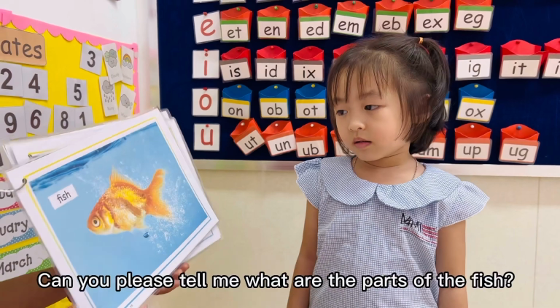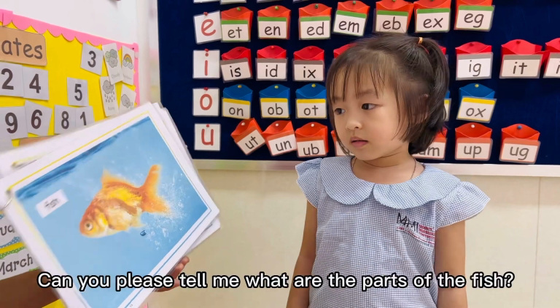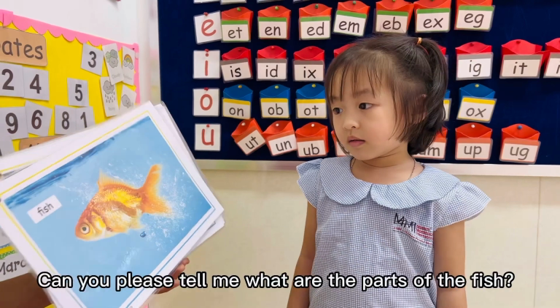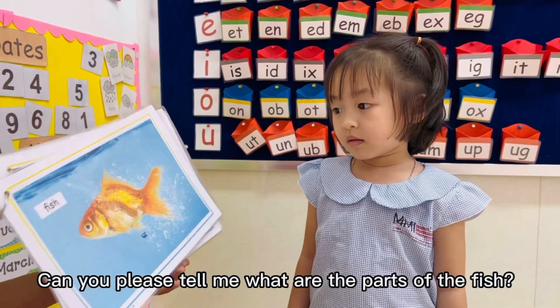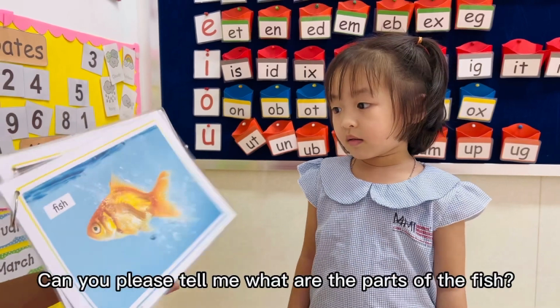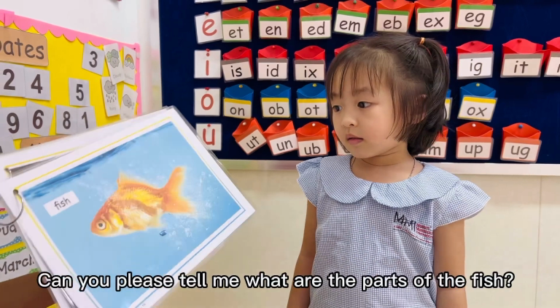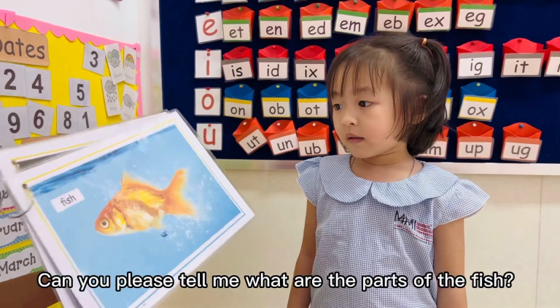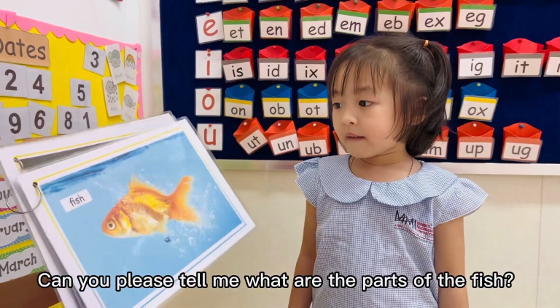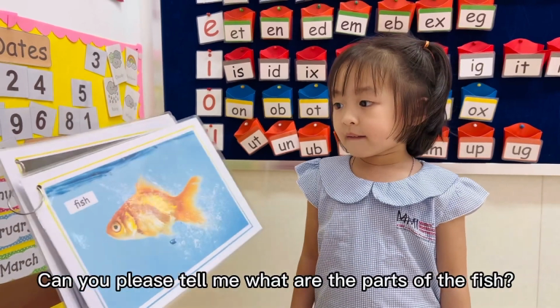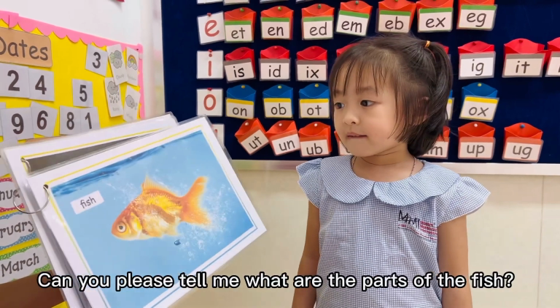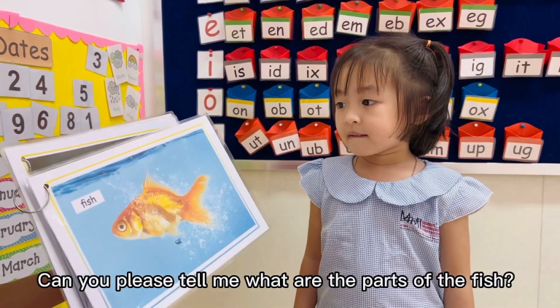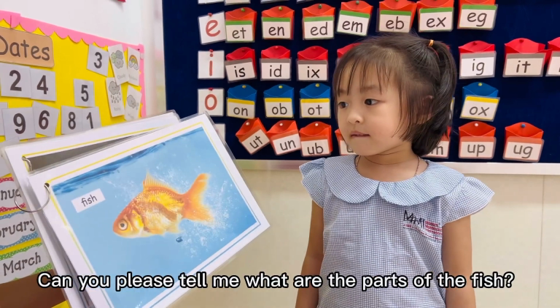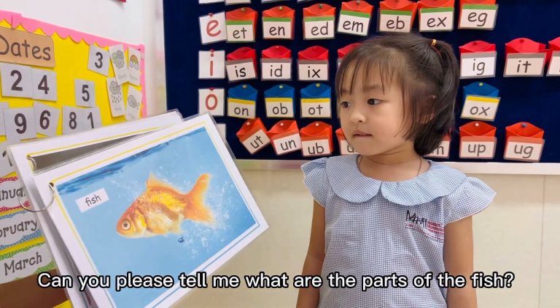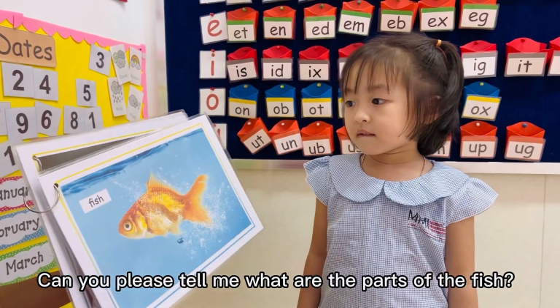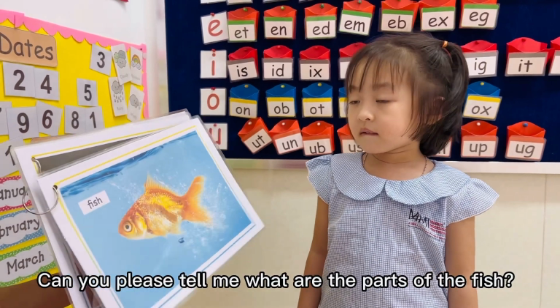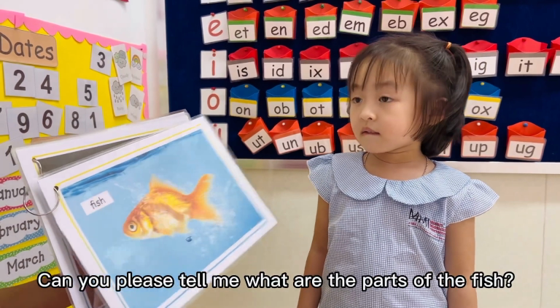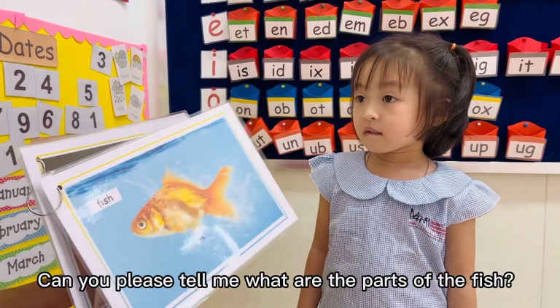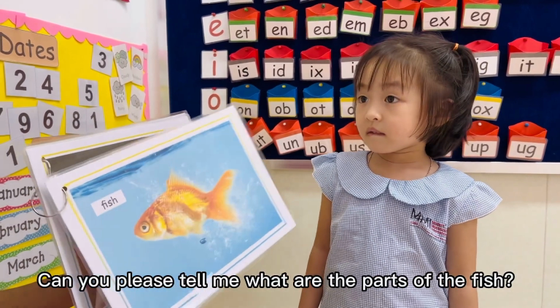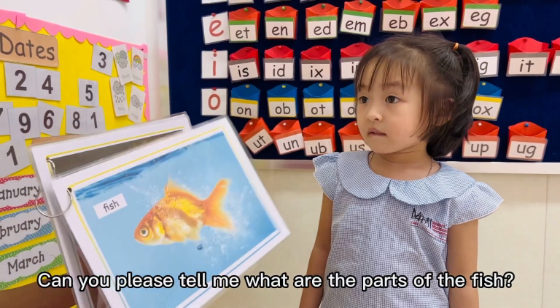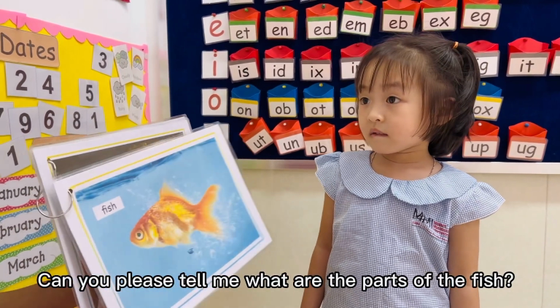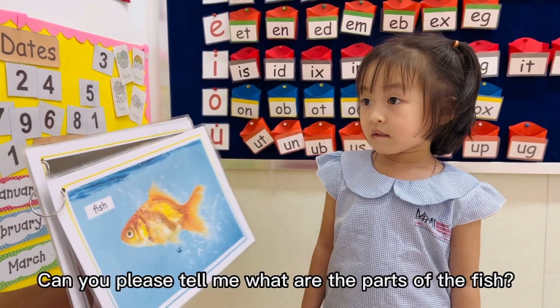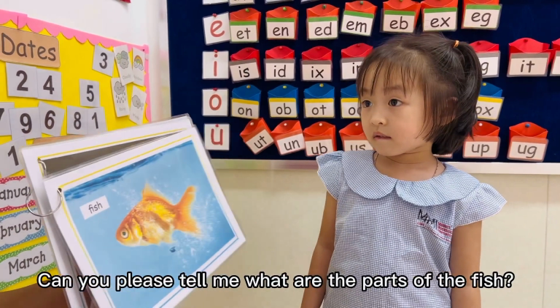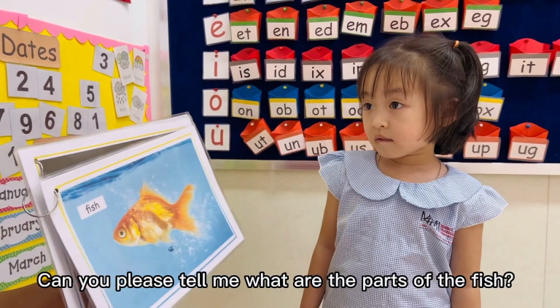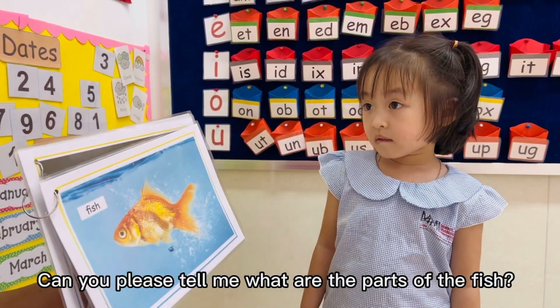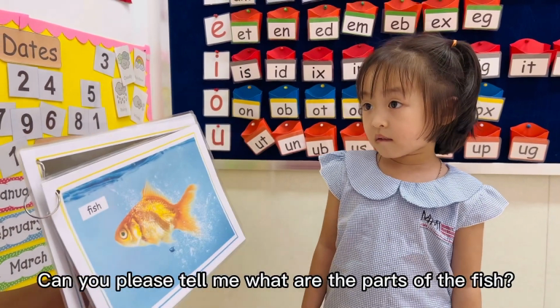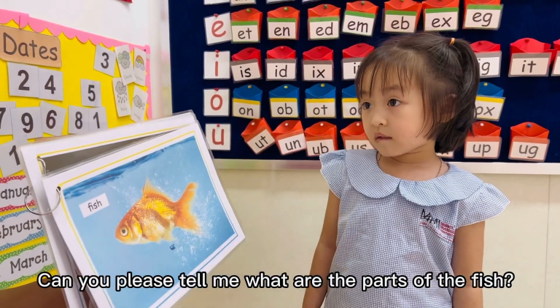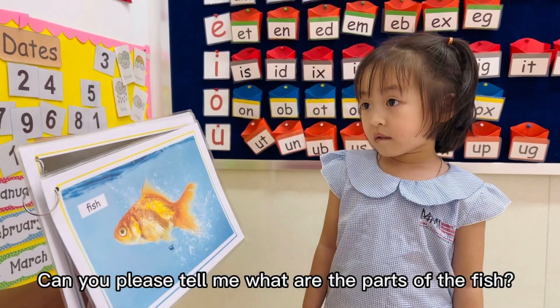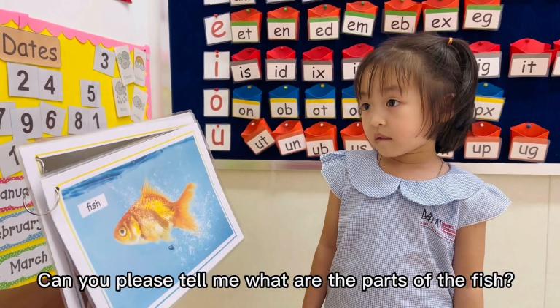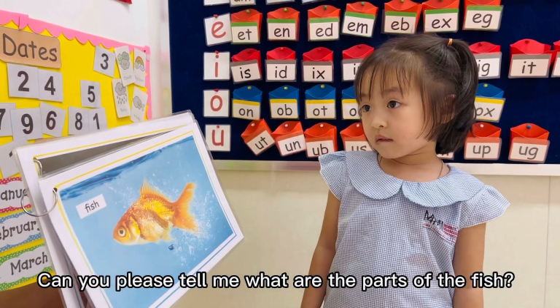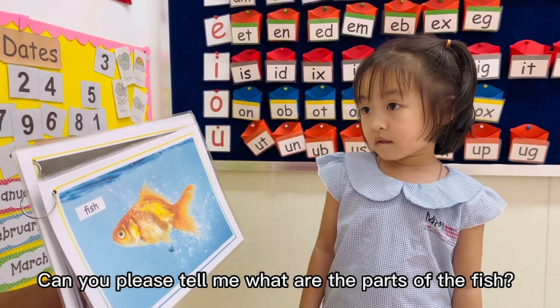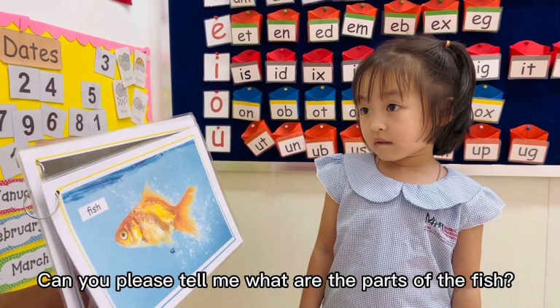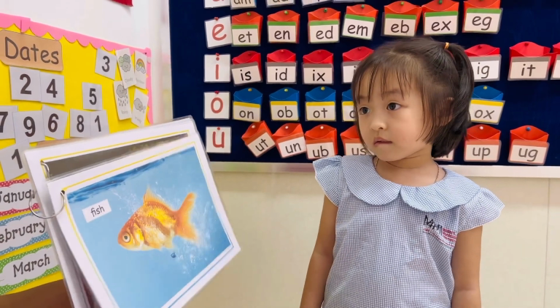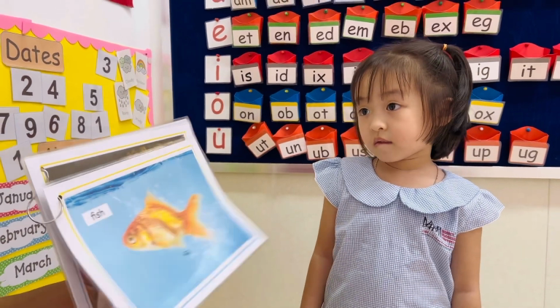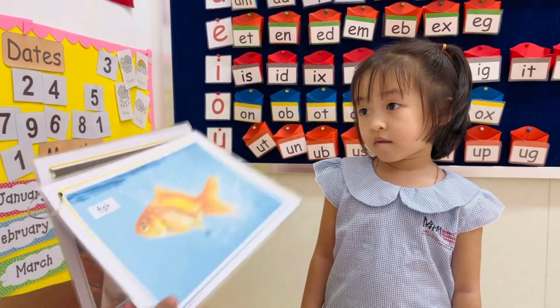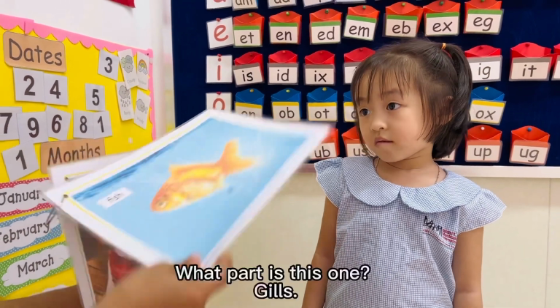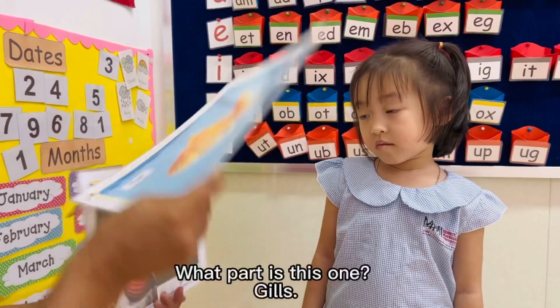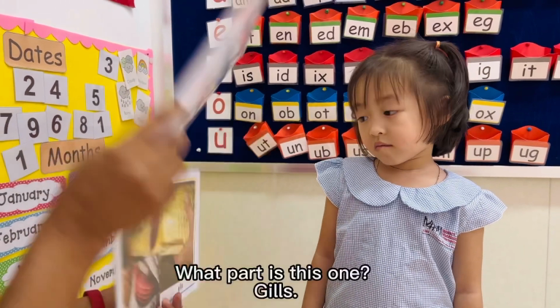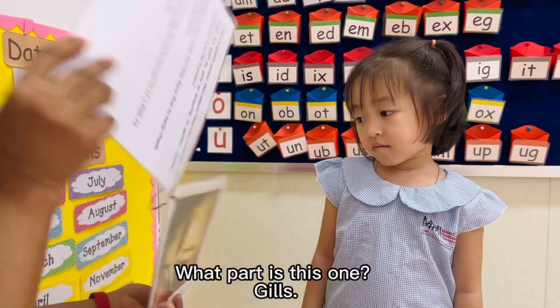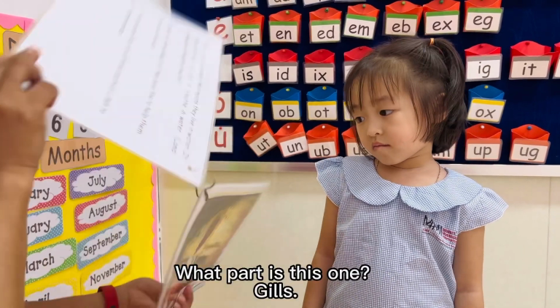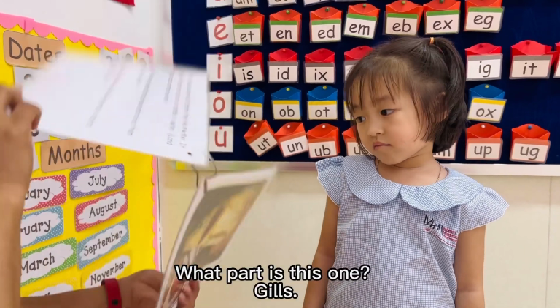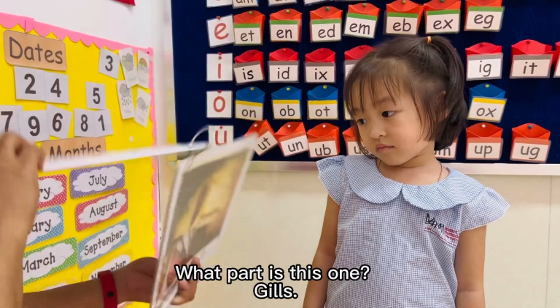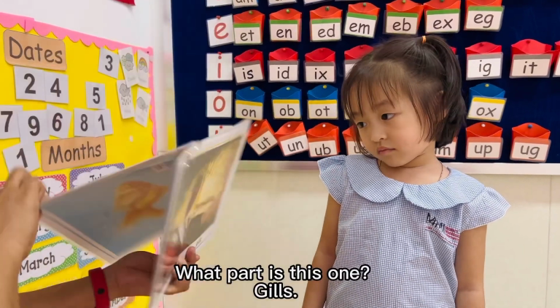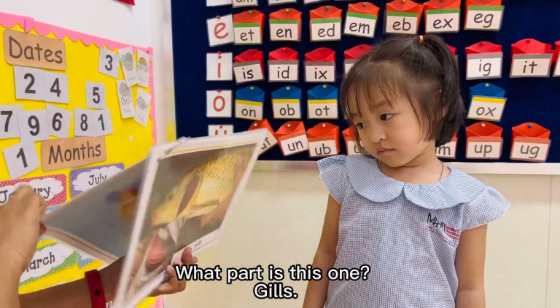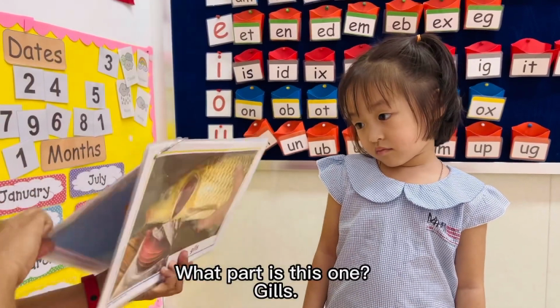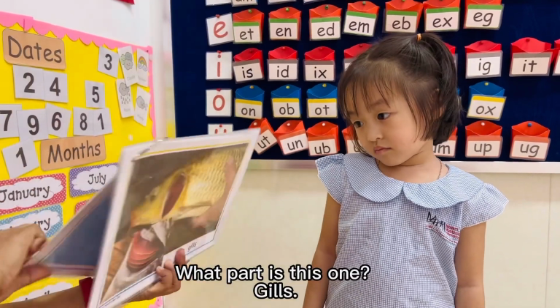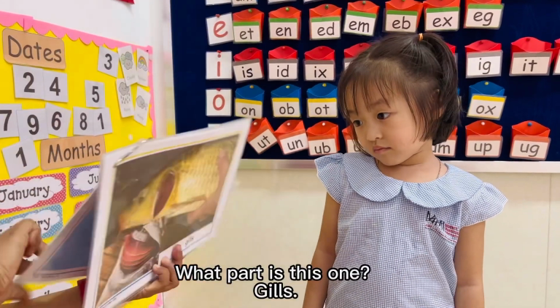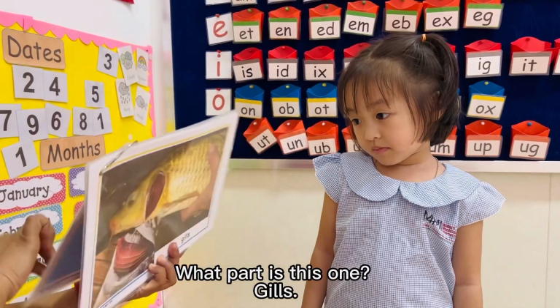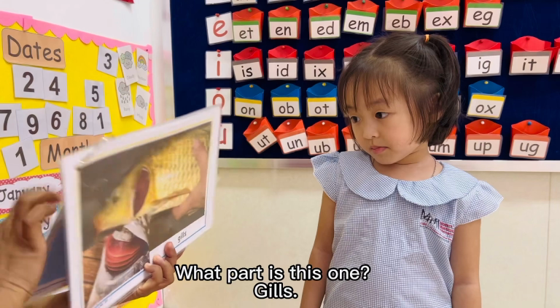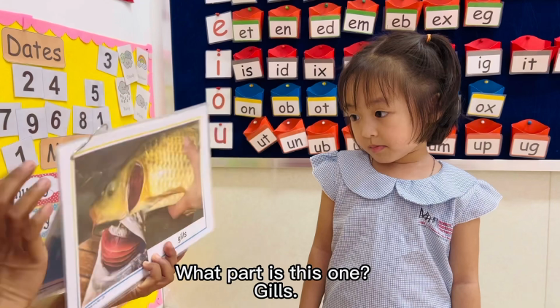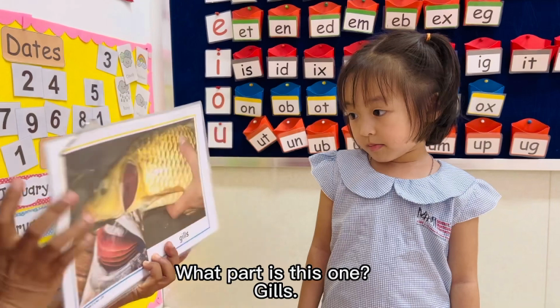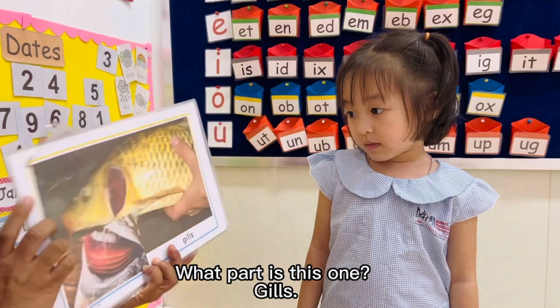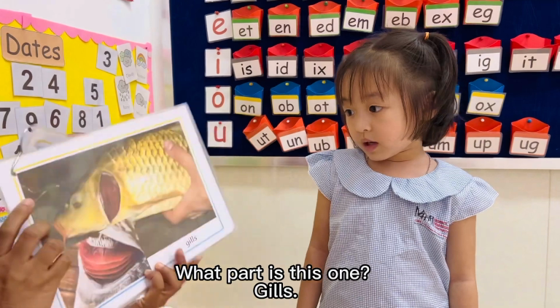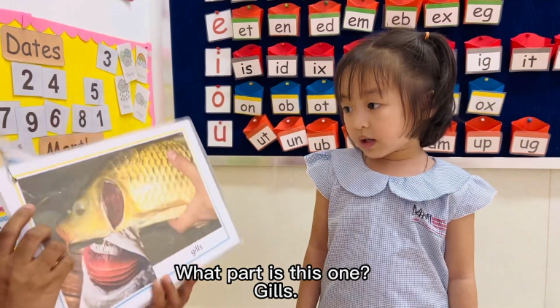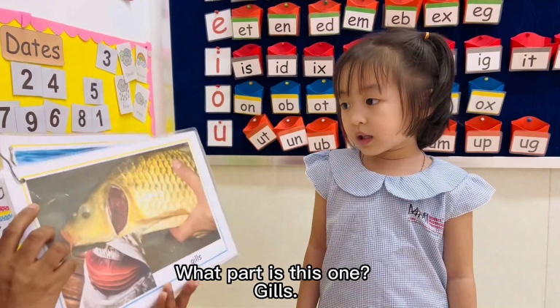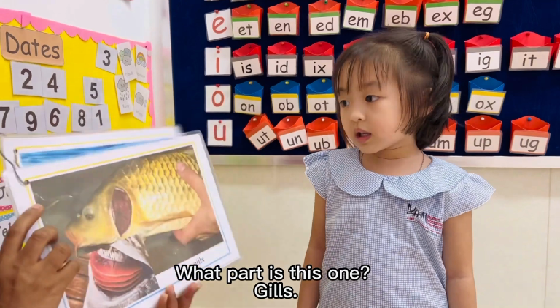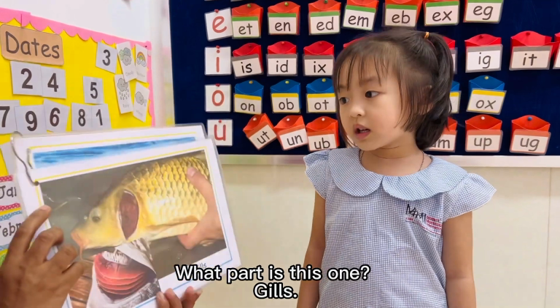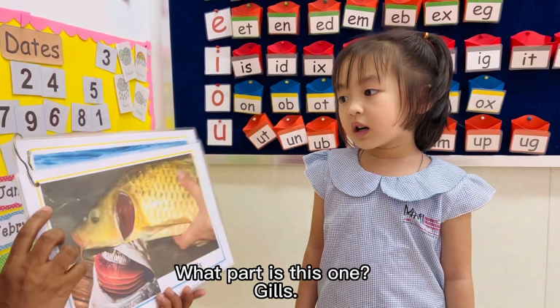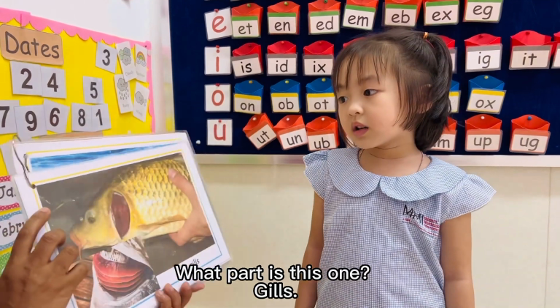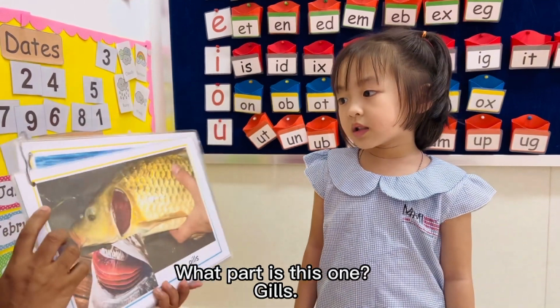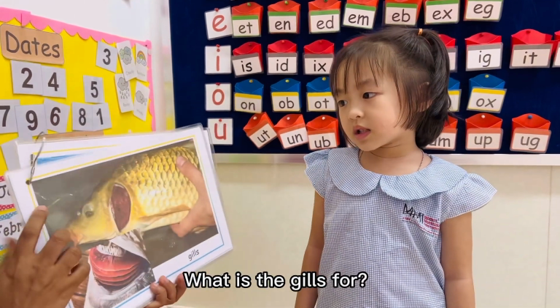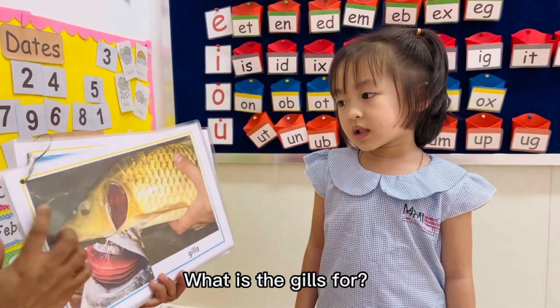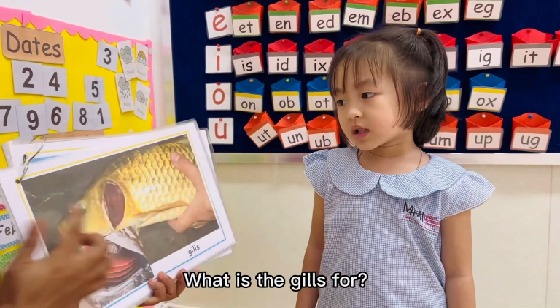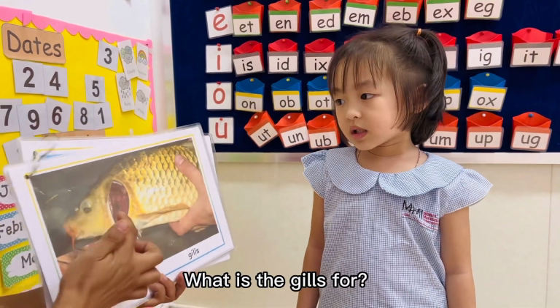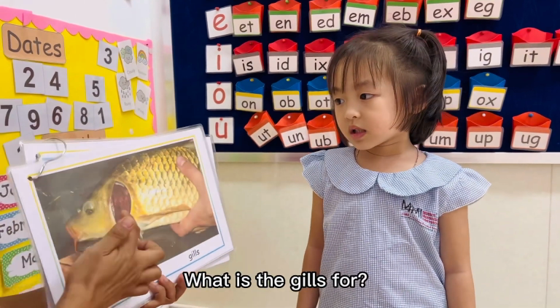Can you please tell me what are the parts of the fish? Okay, what part is this one? Gills. Gills.